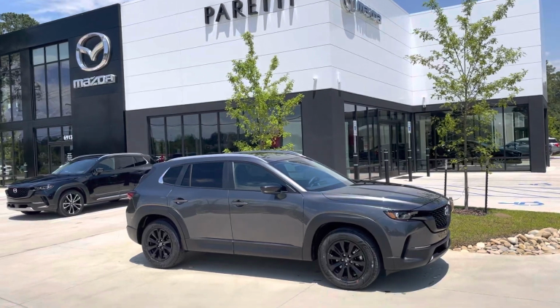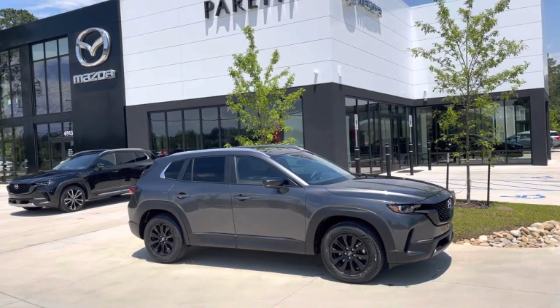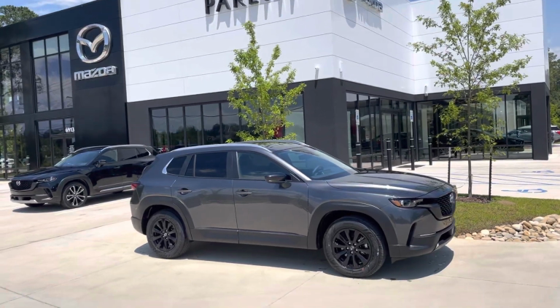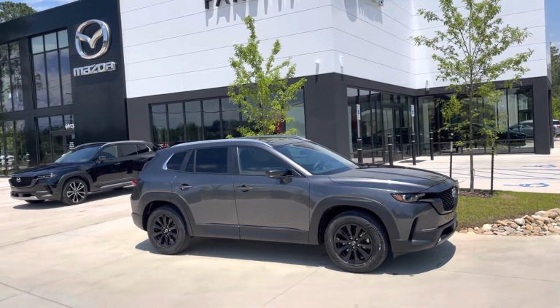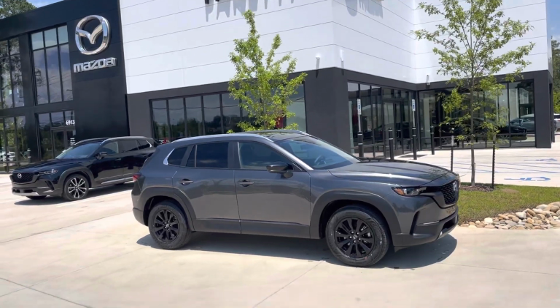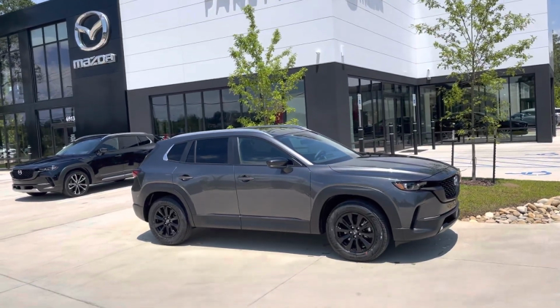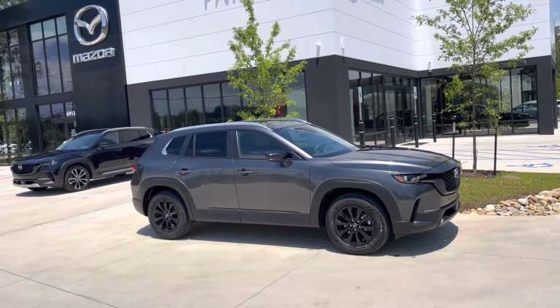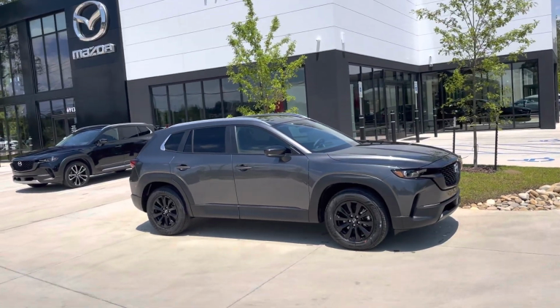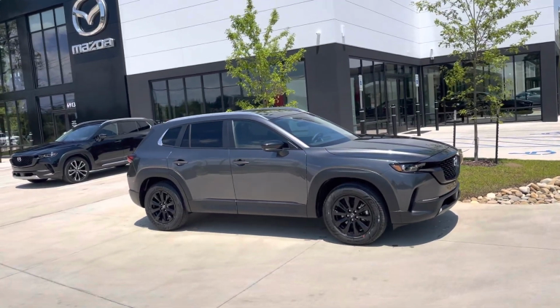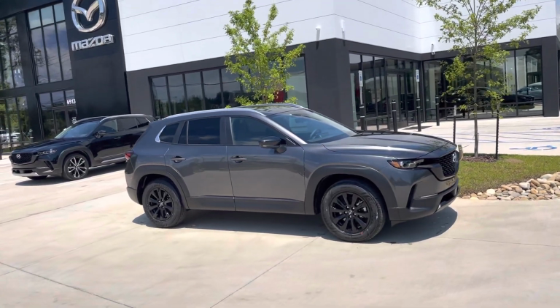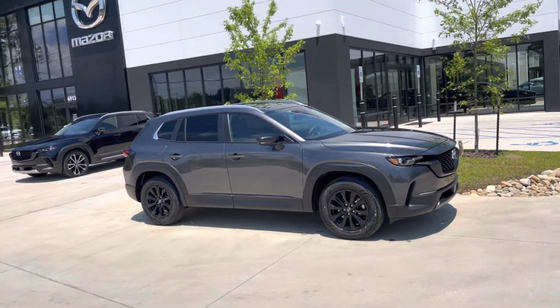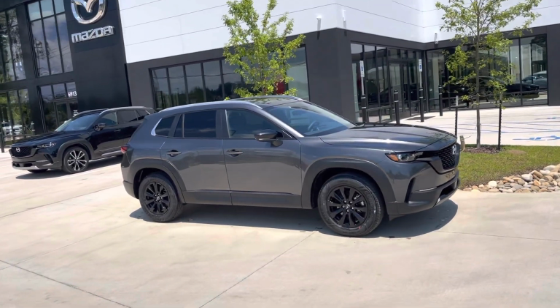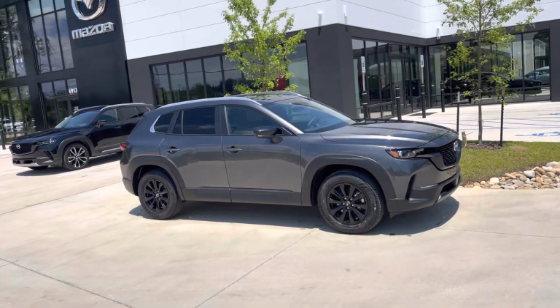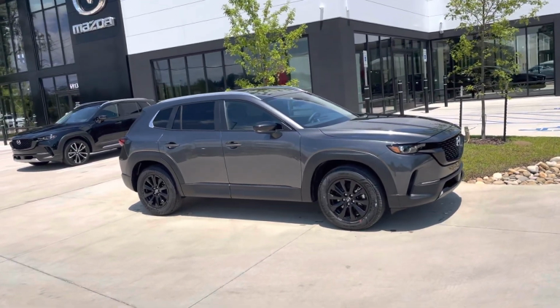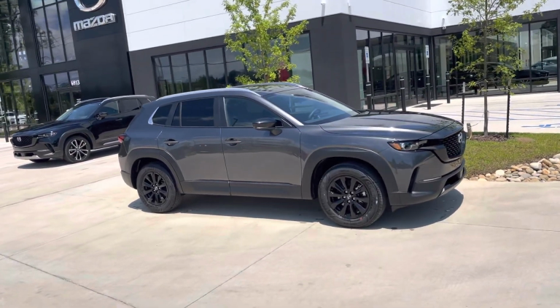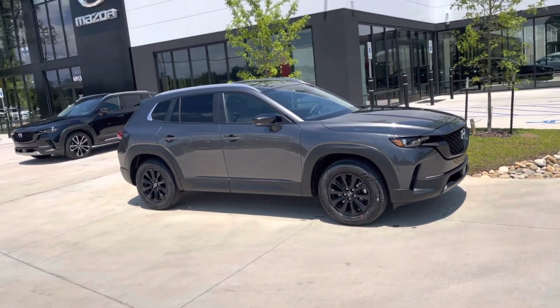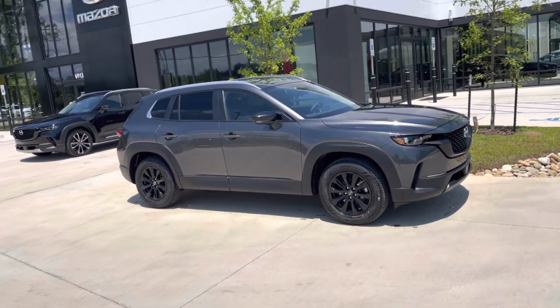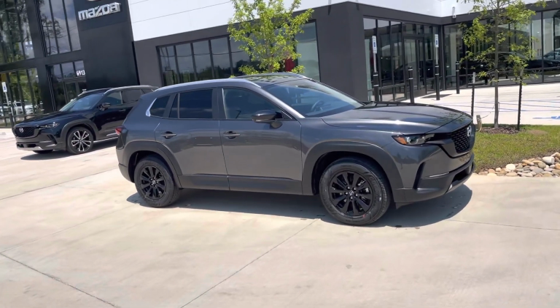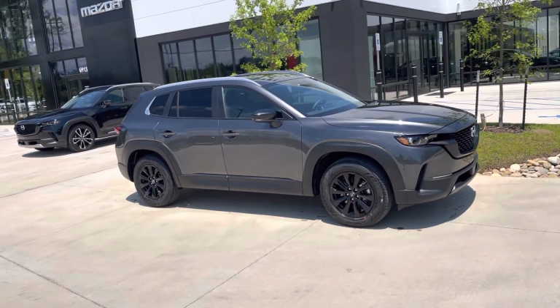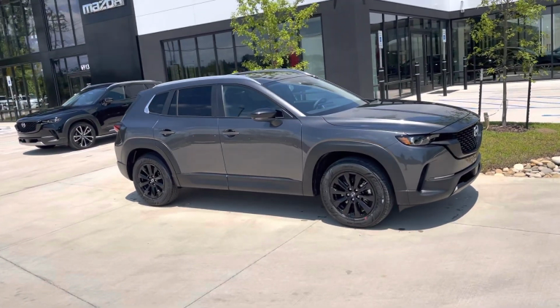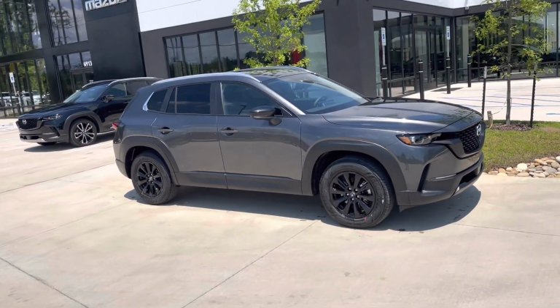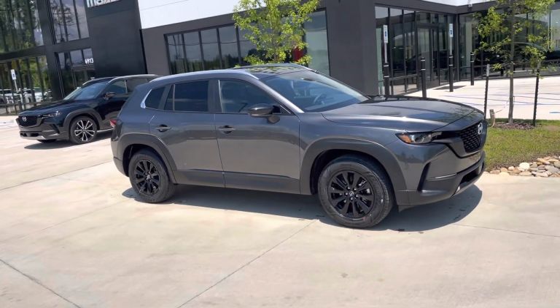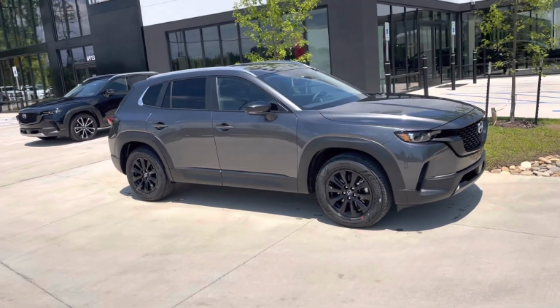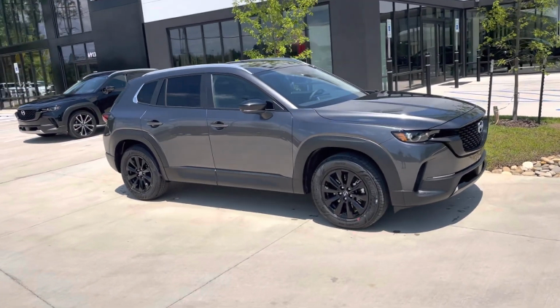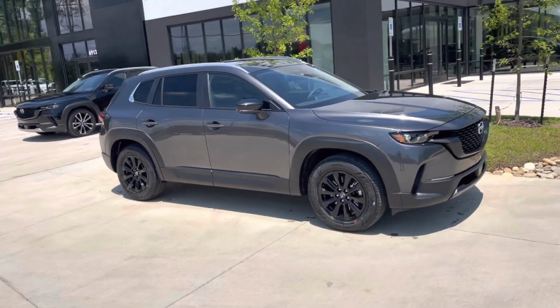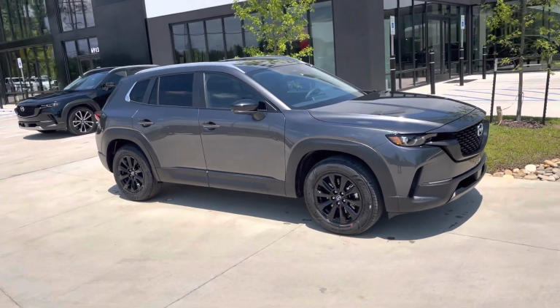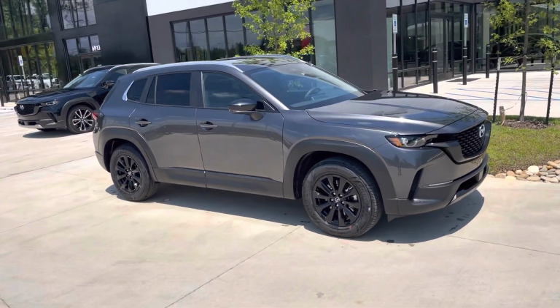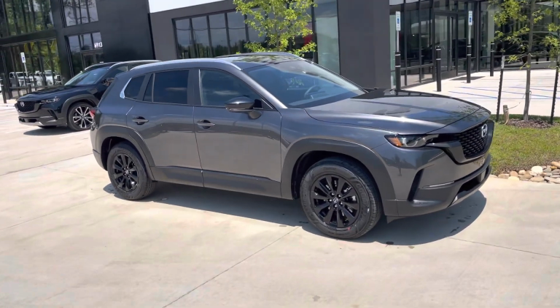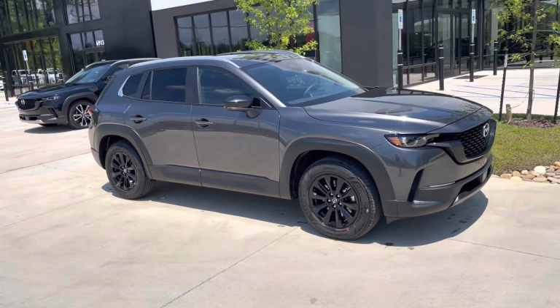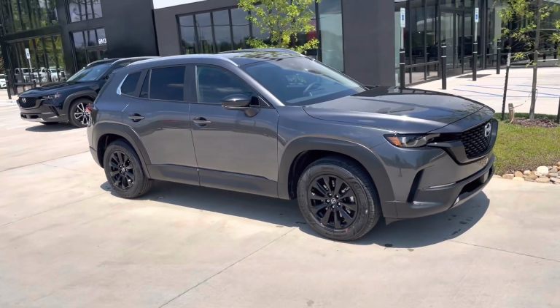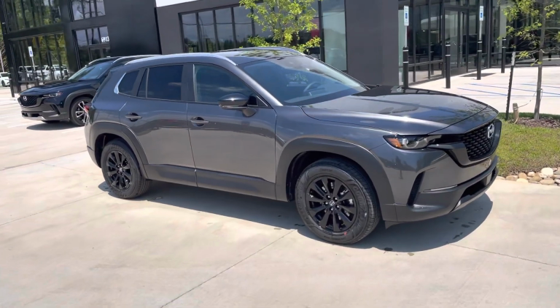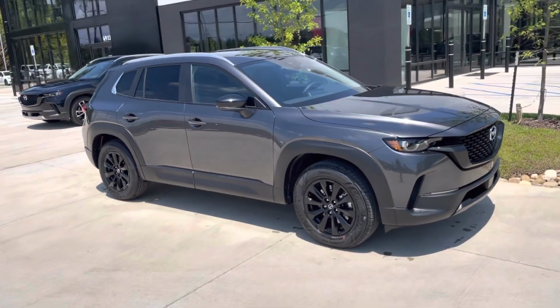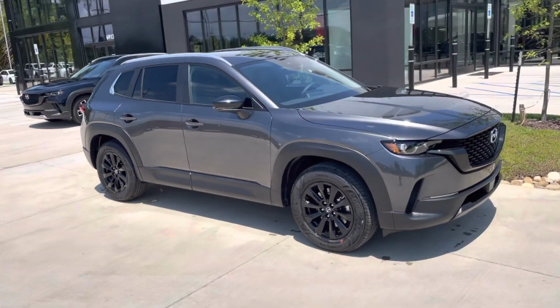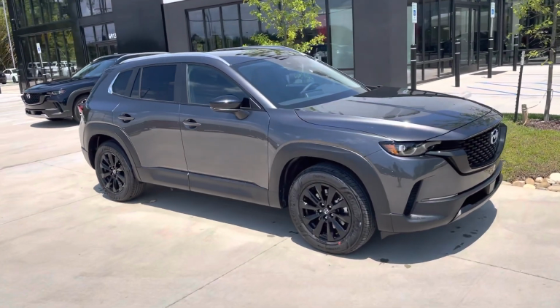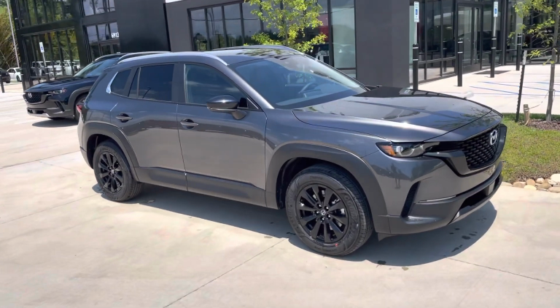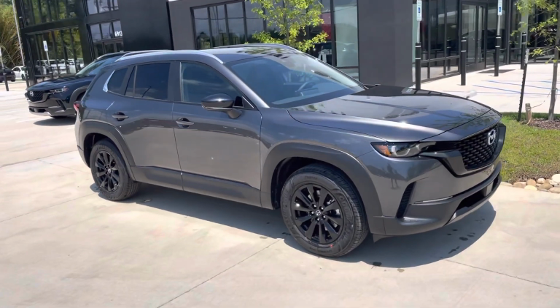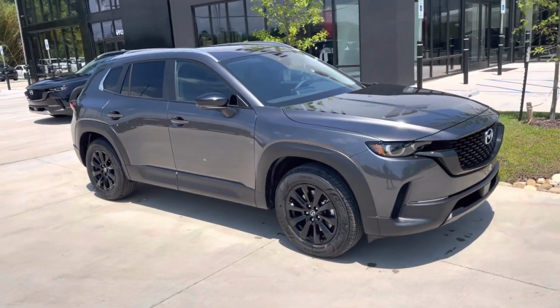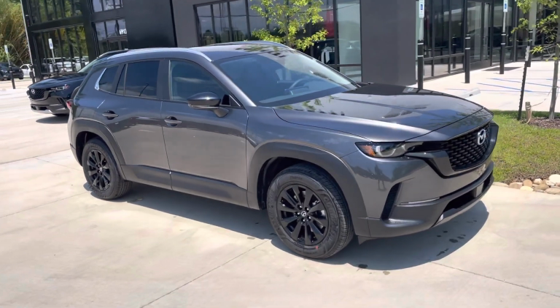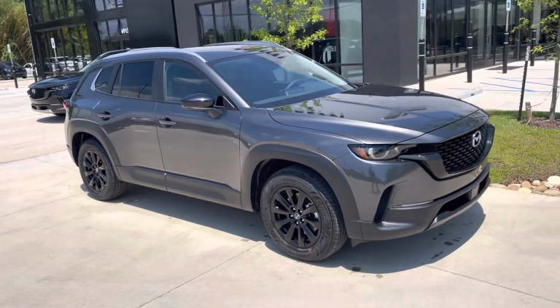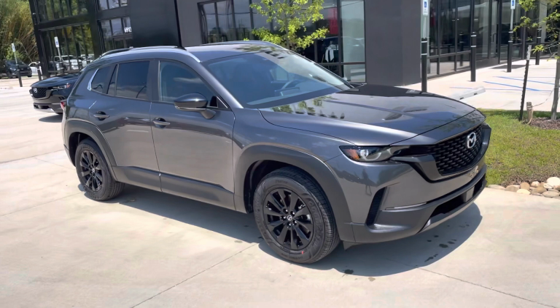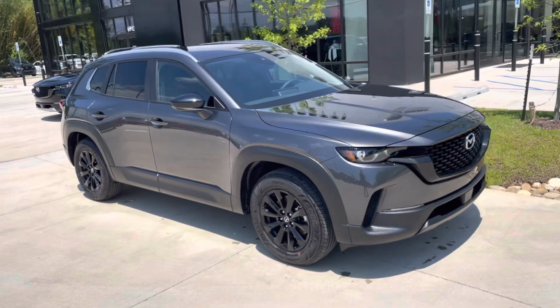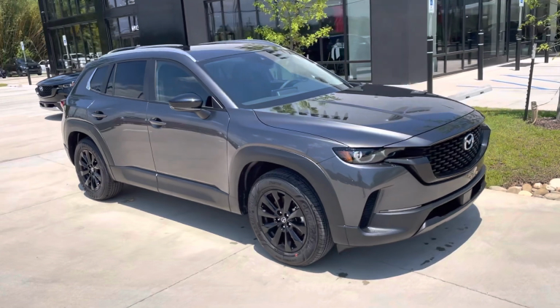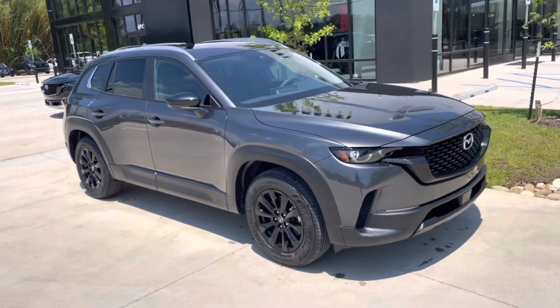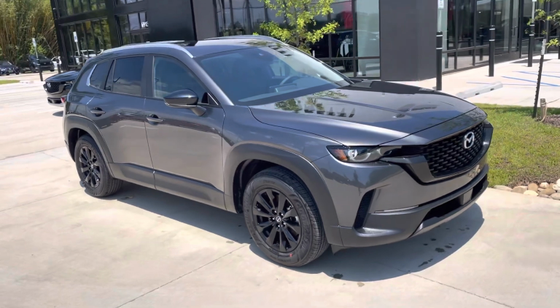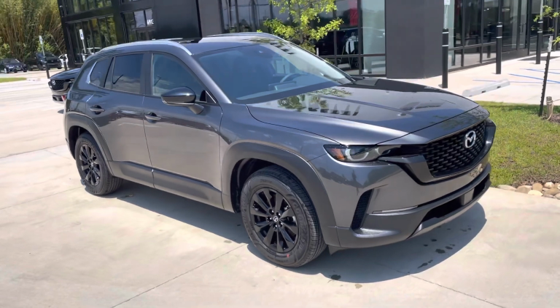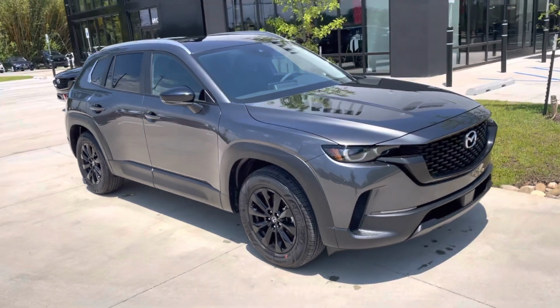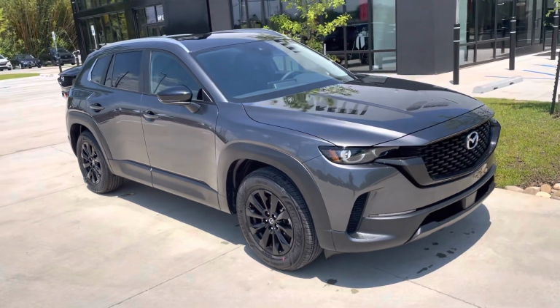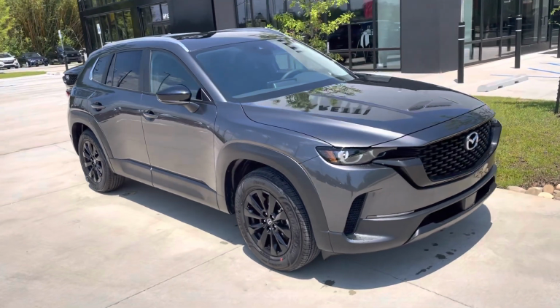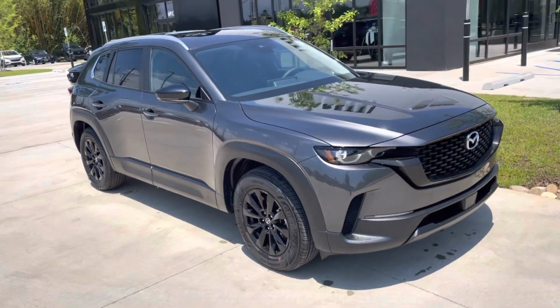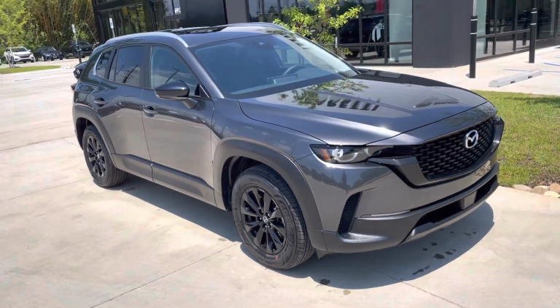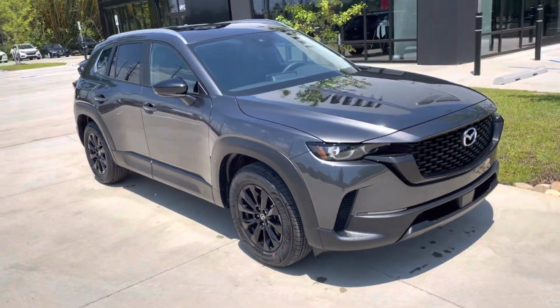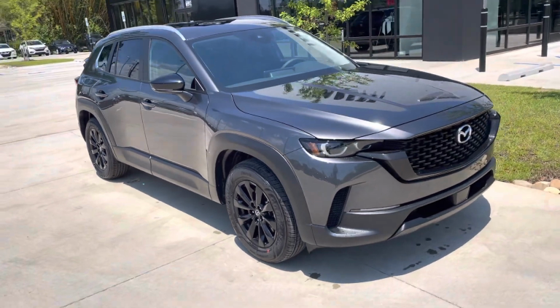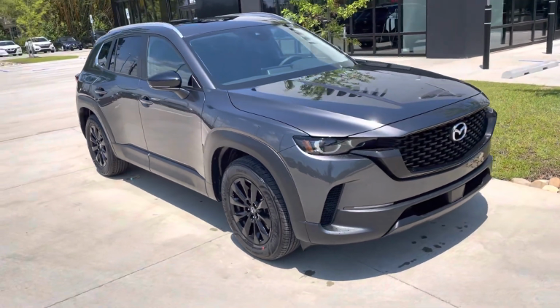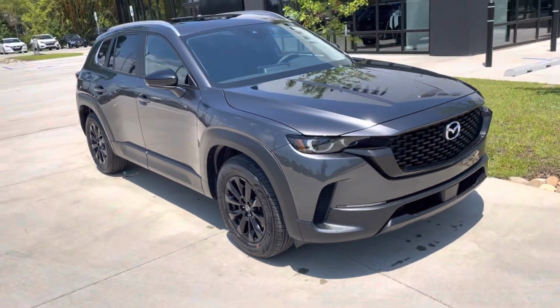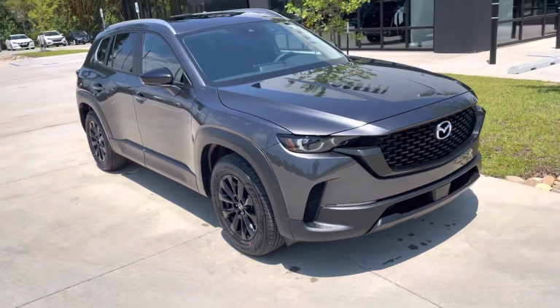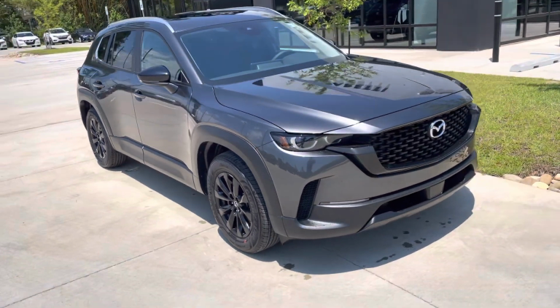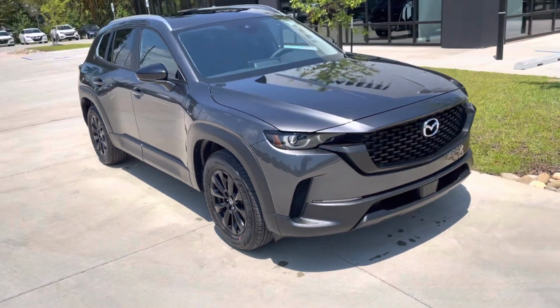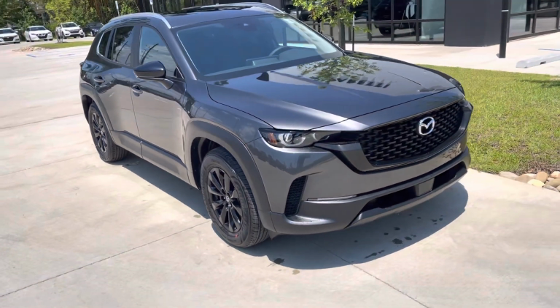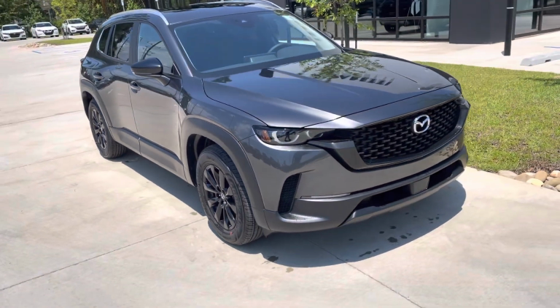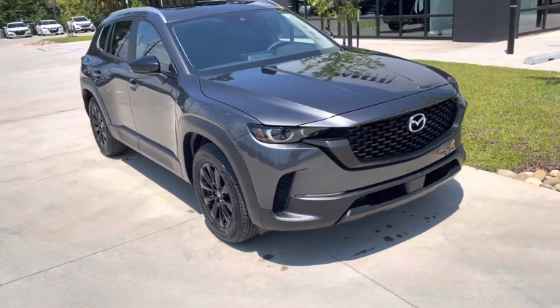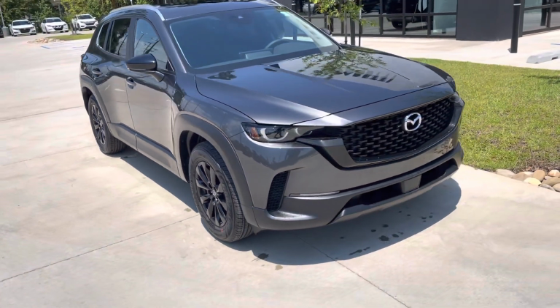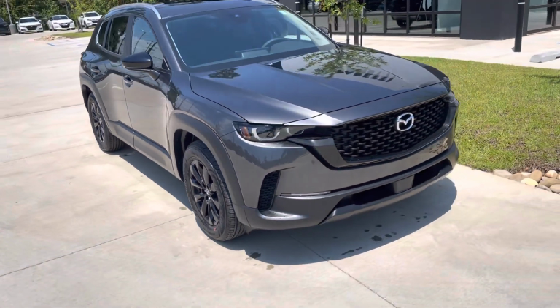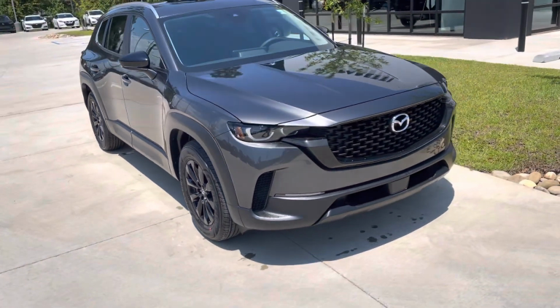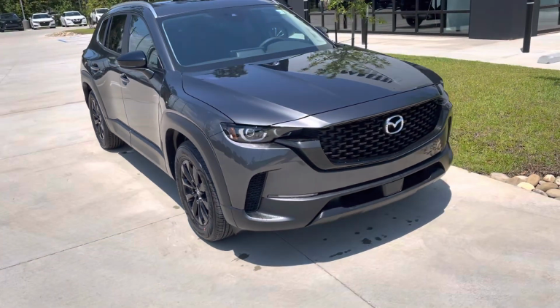Hey Jay, this is Nick over at Praing Mazda Covington. I want to show you that CX-50 you inquired on. Sorry if I sound a little weird — I just had my wisdom teeth out on Tuesday.